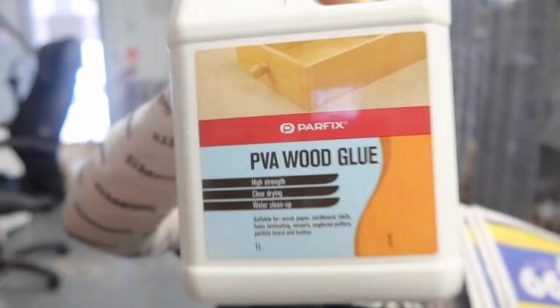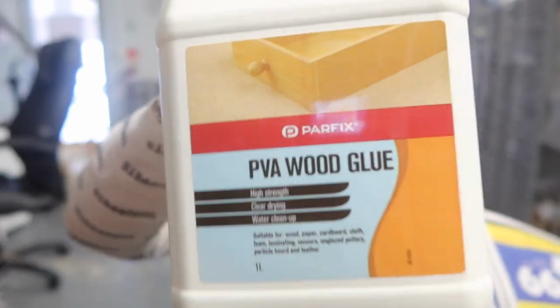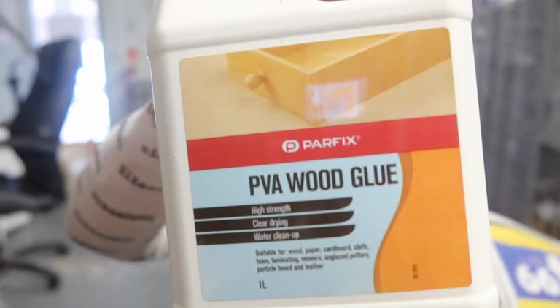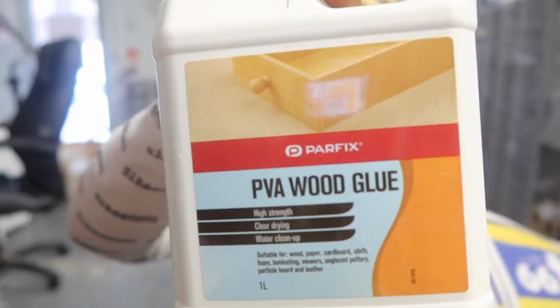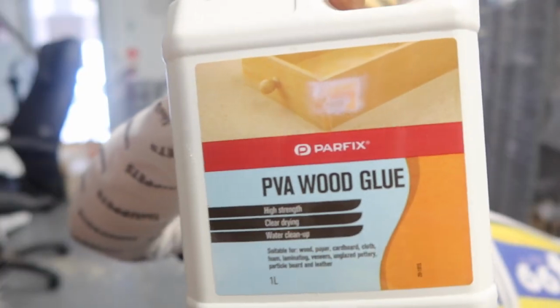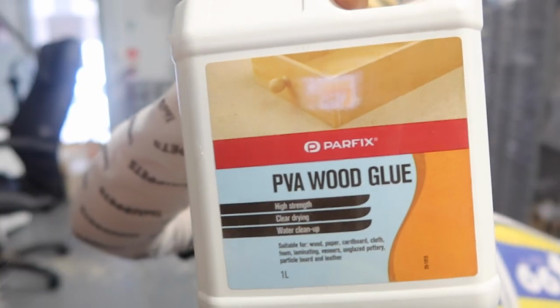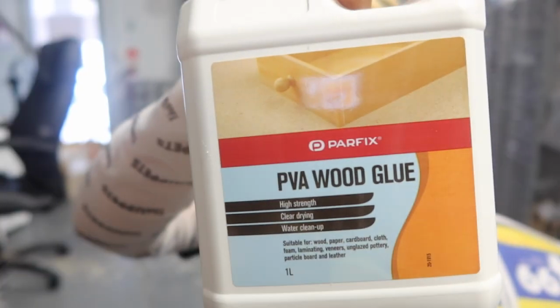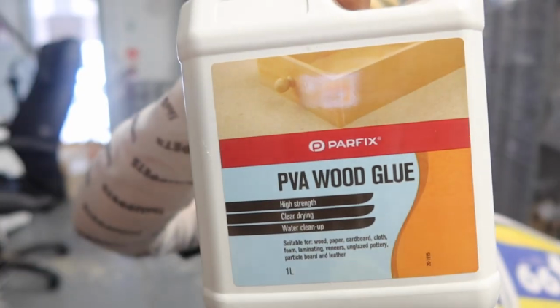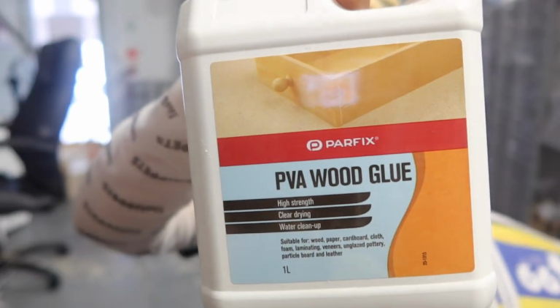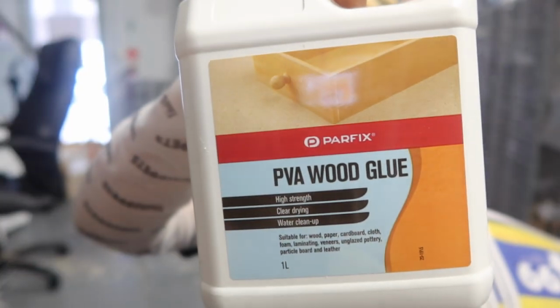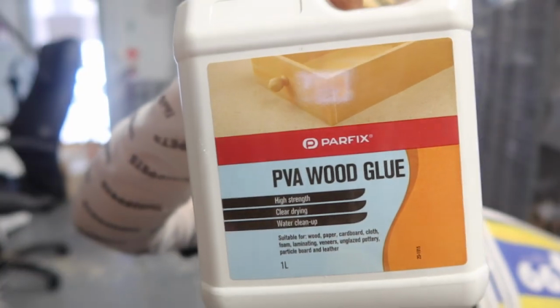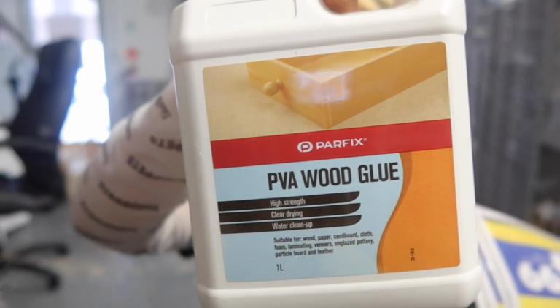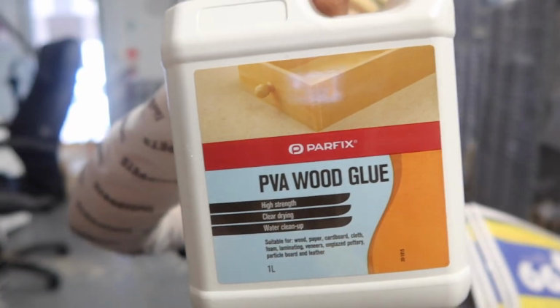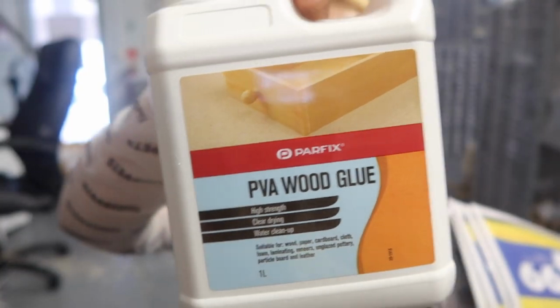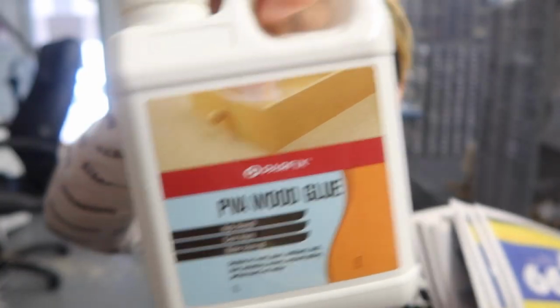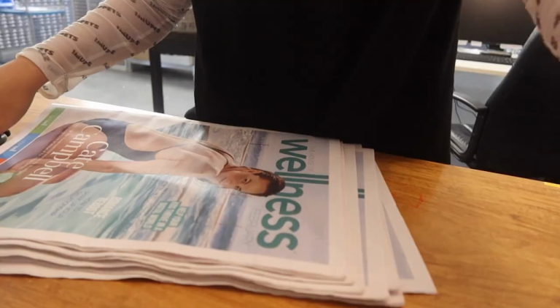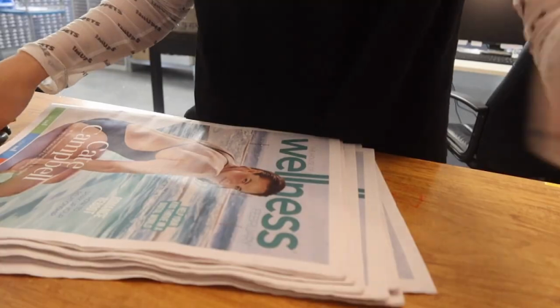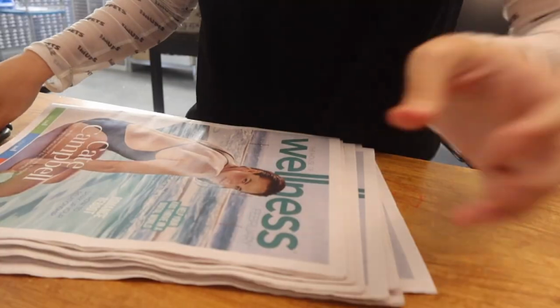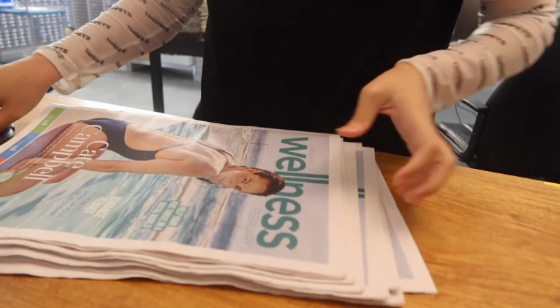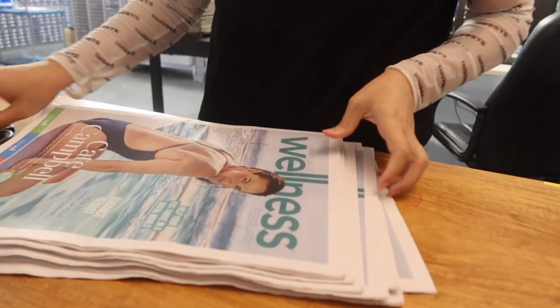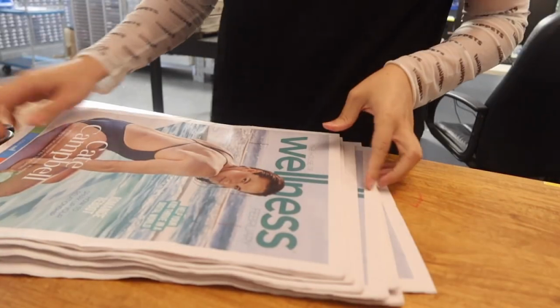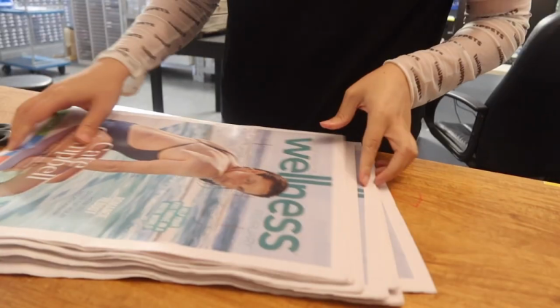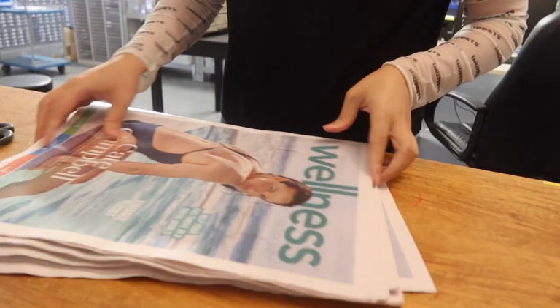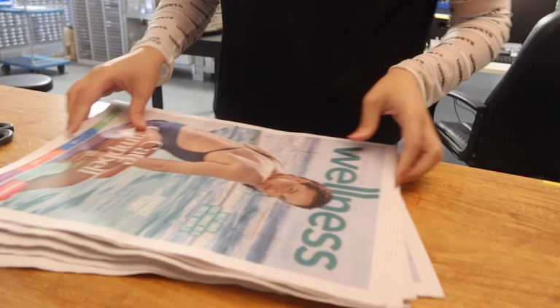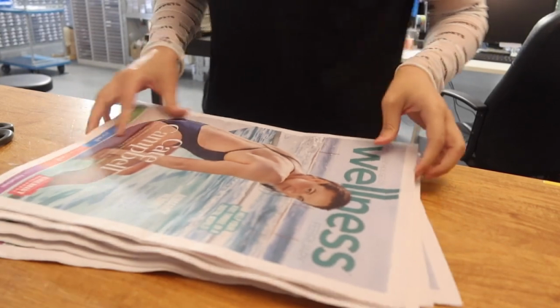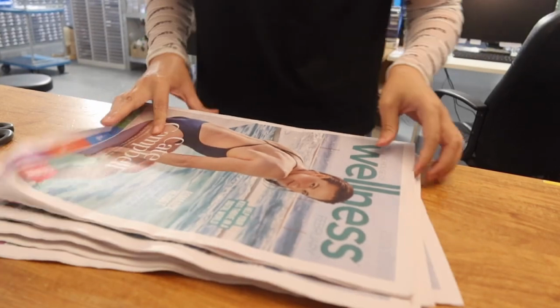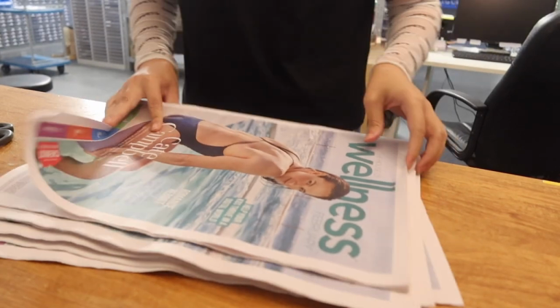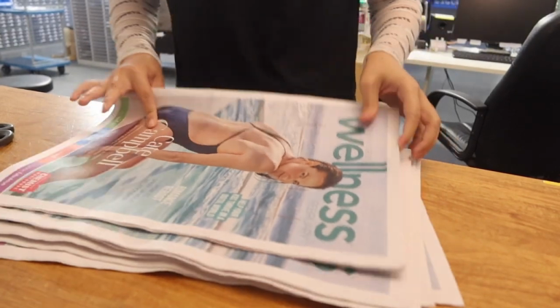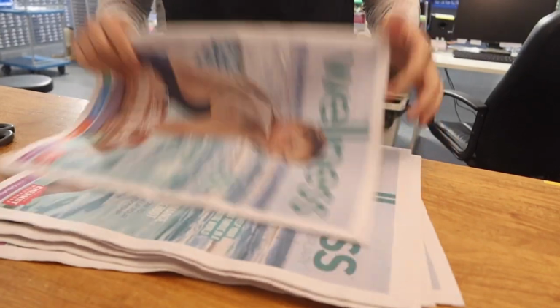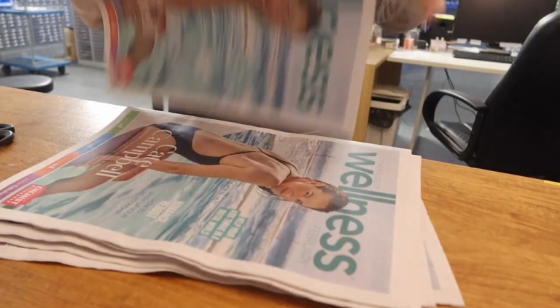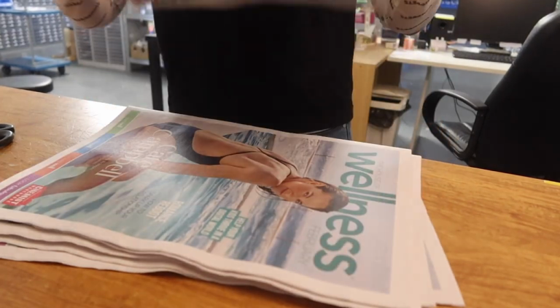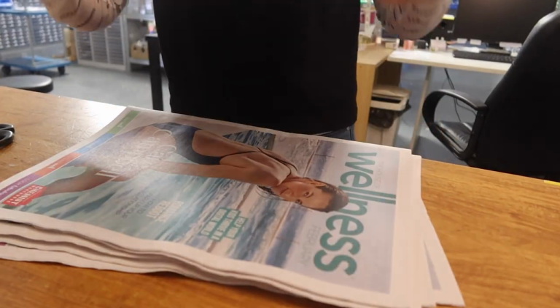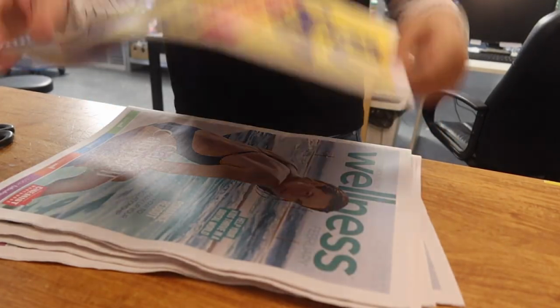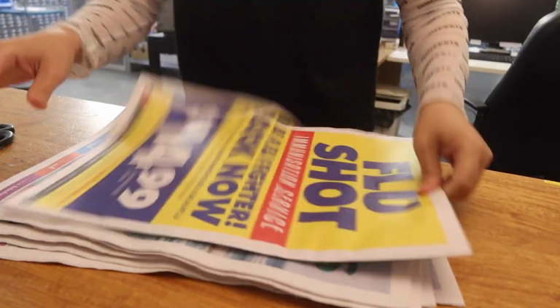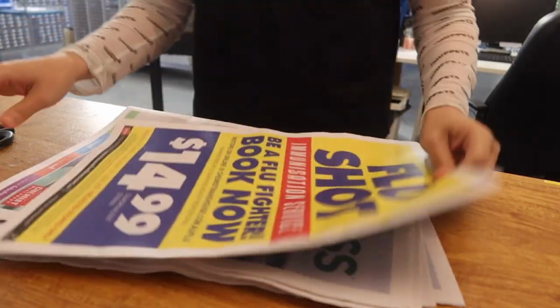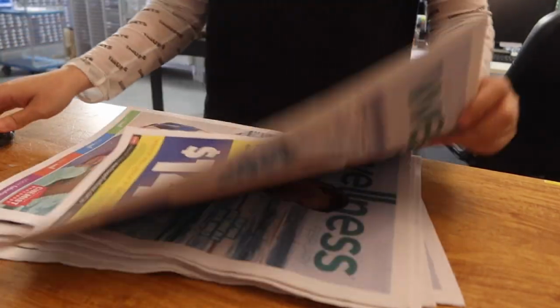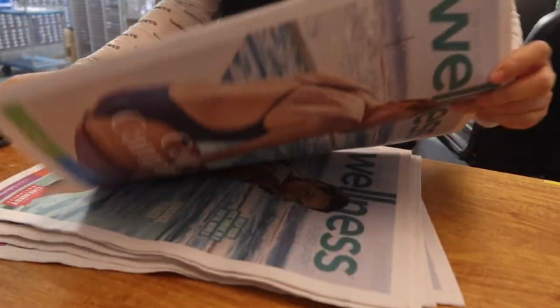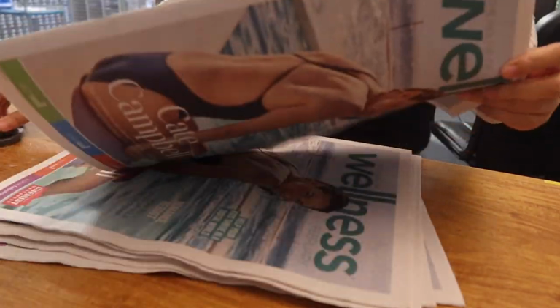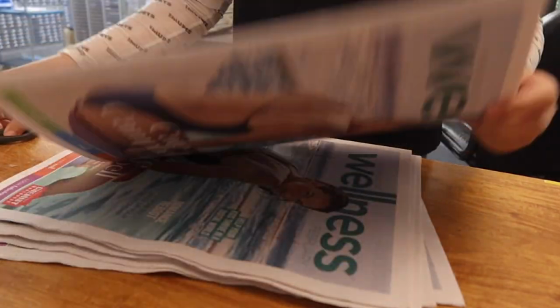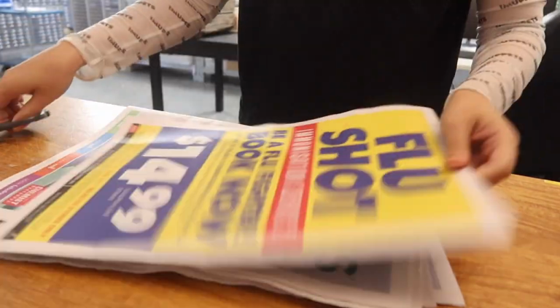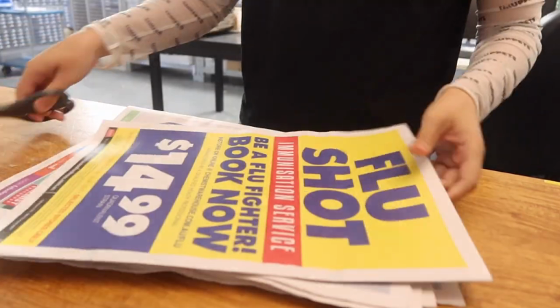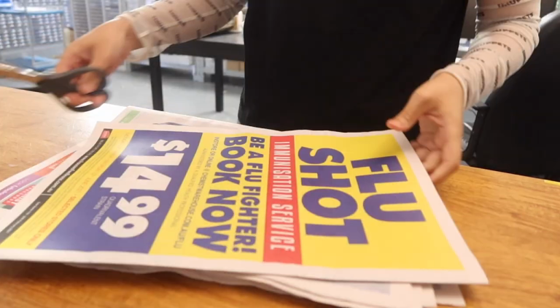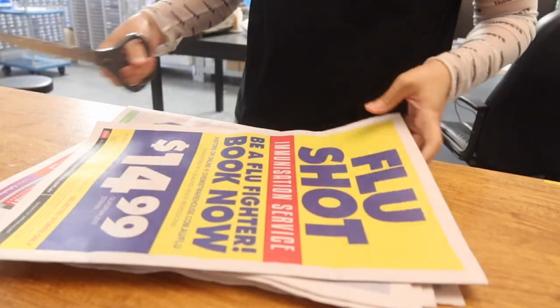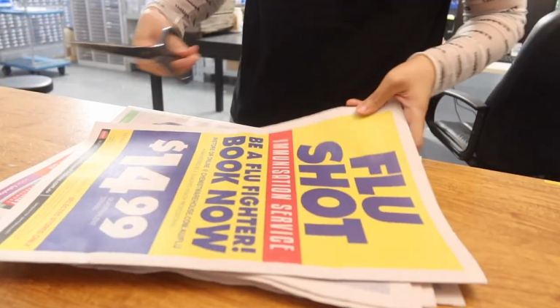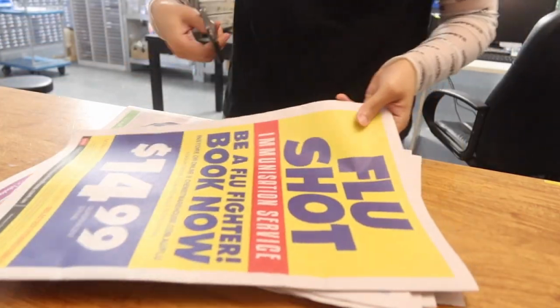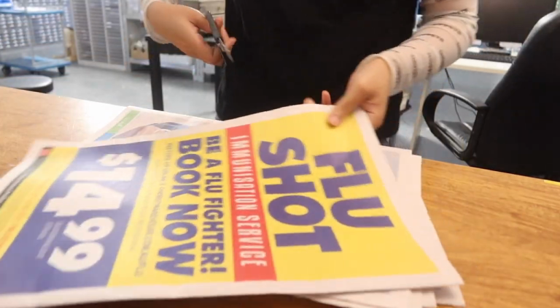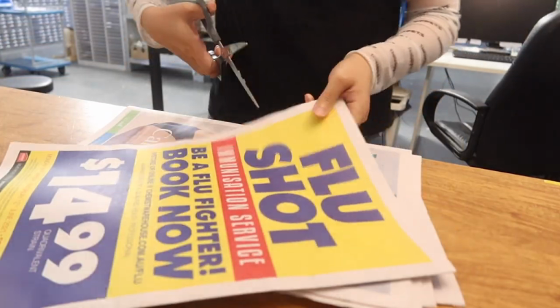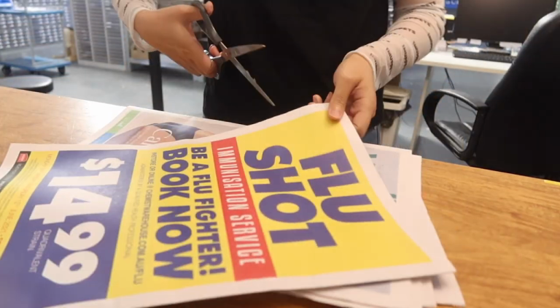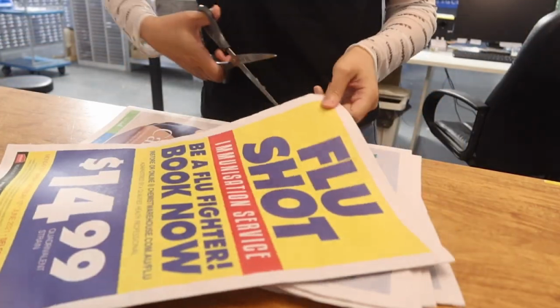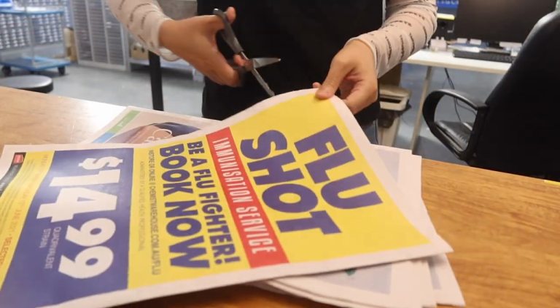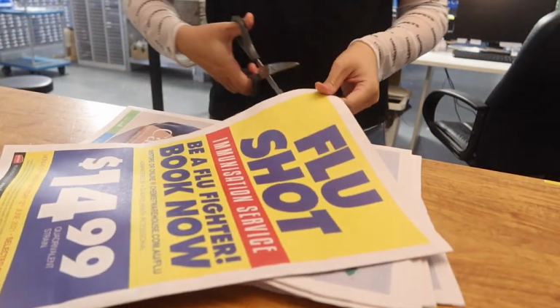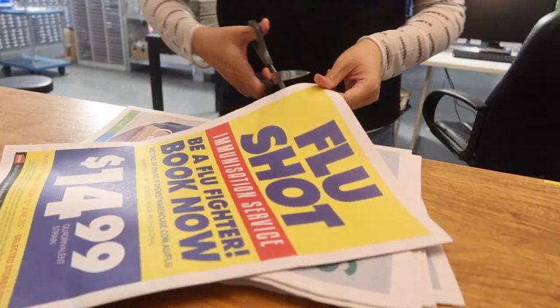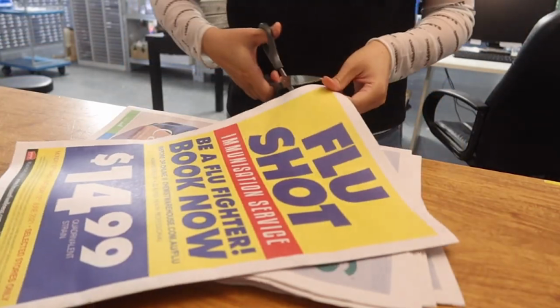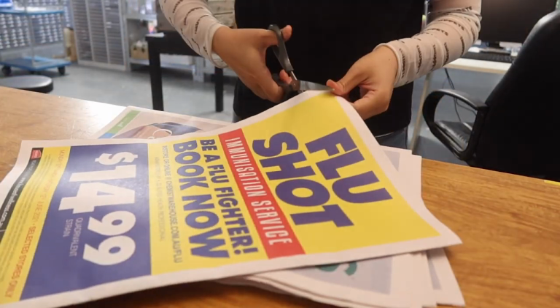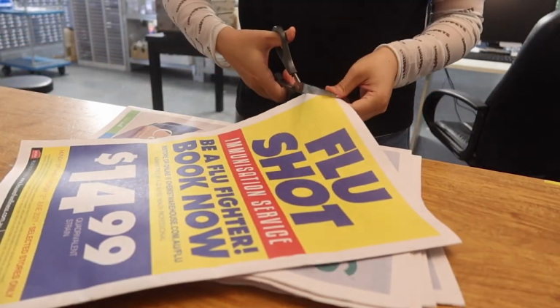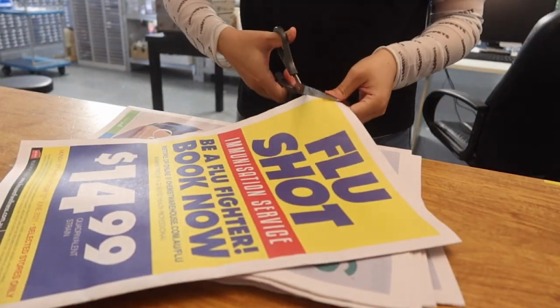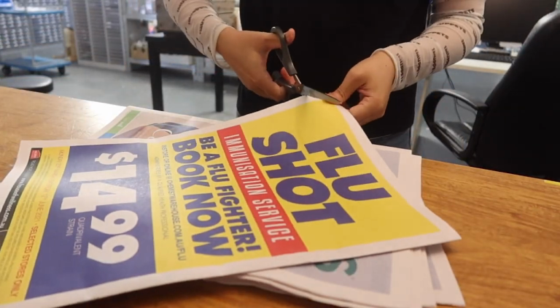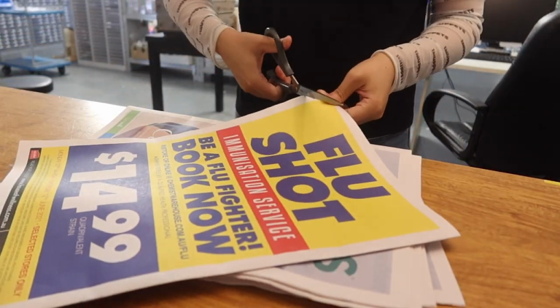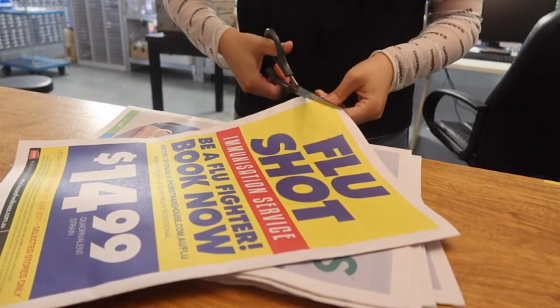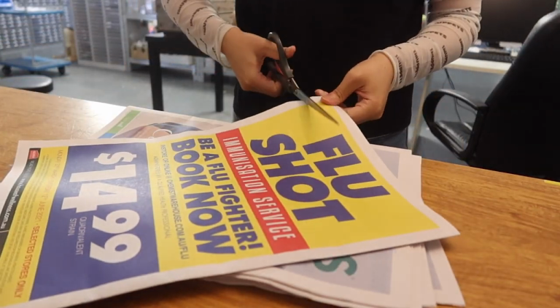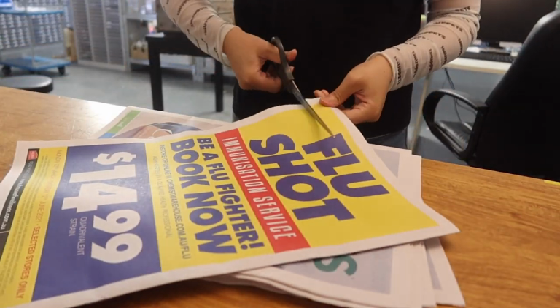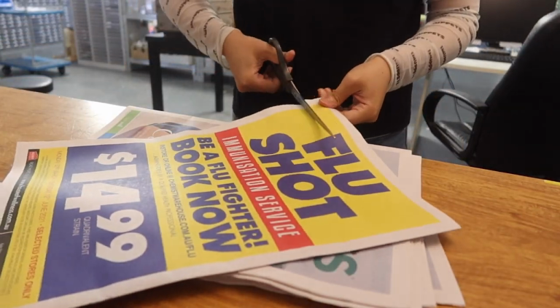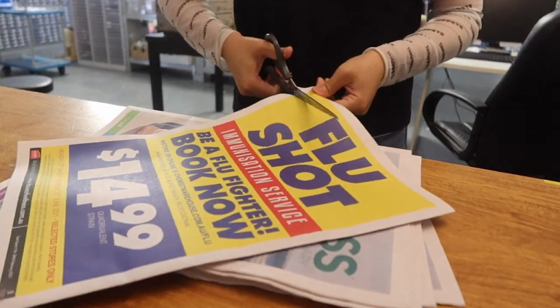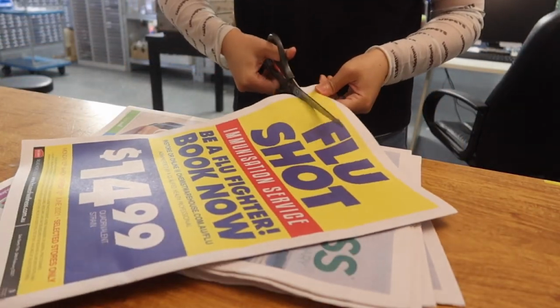It's PVA wood glue. Now I'm going to cut these newspapers into strips.